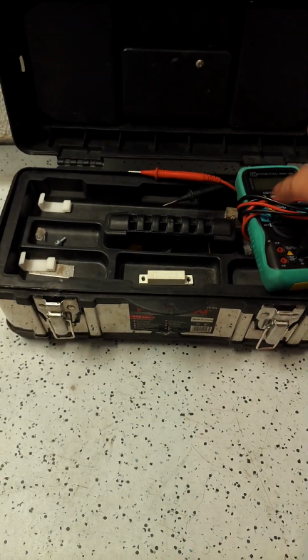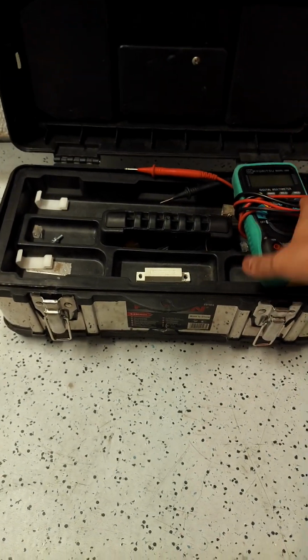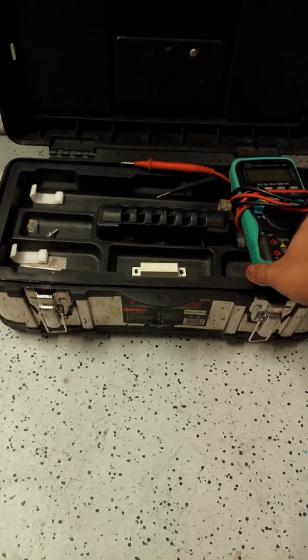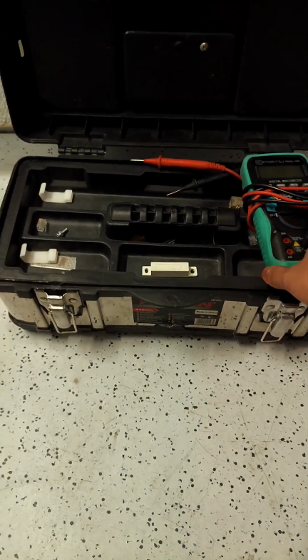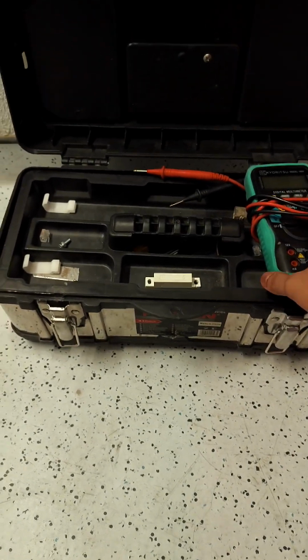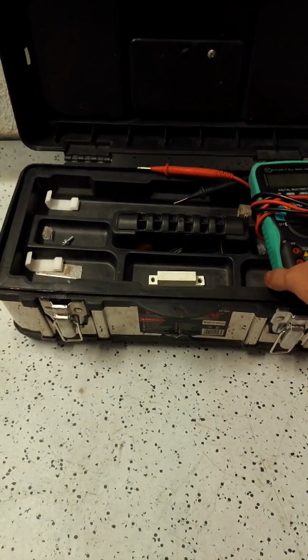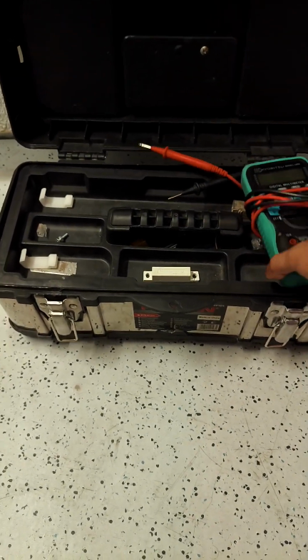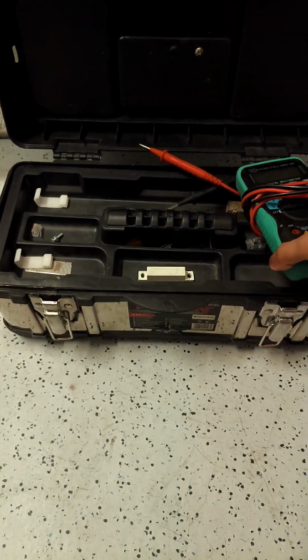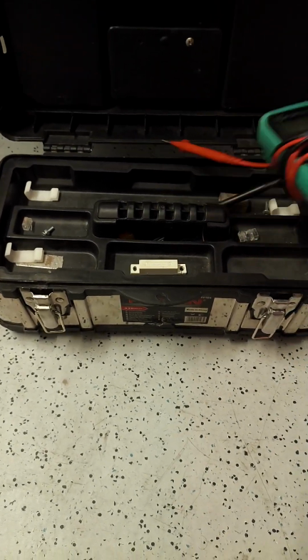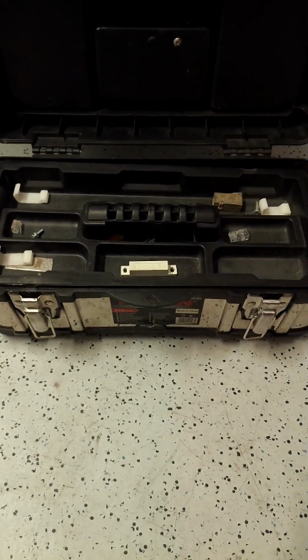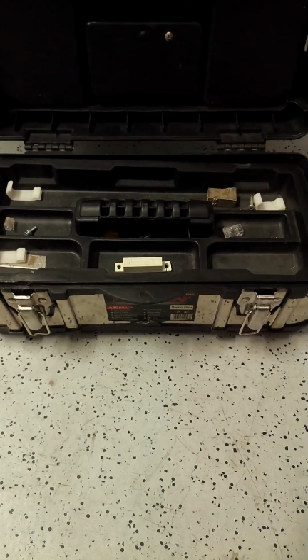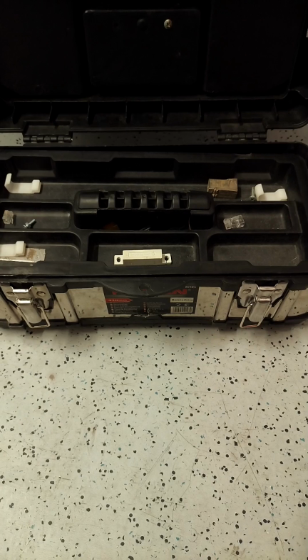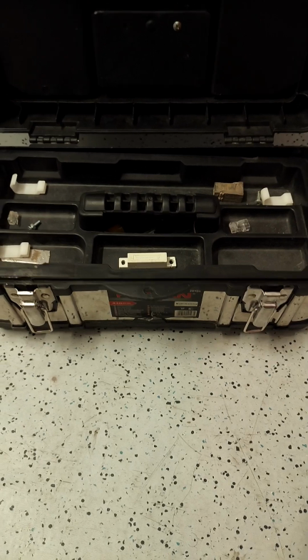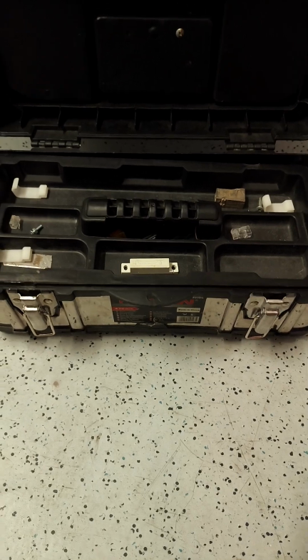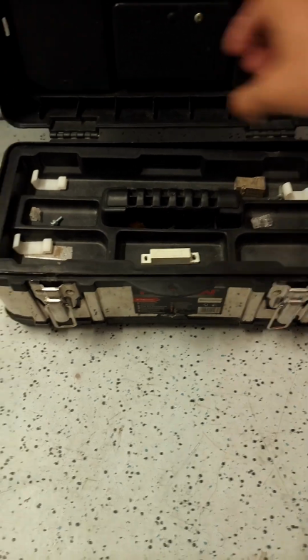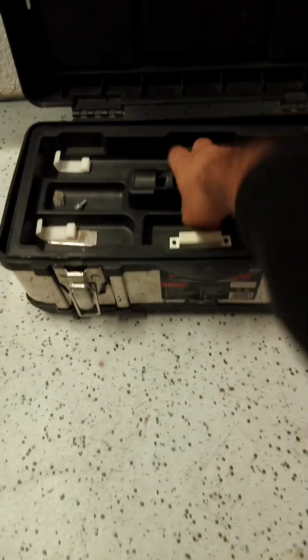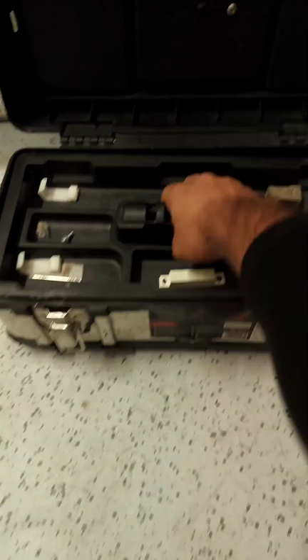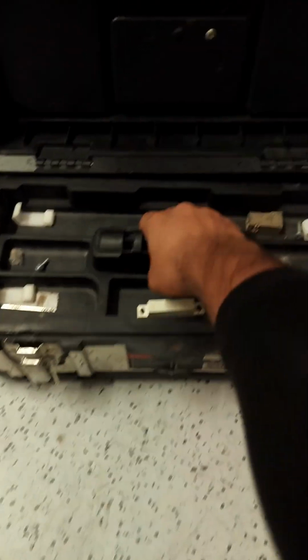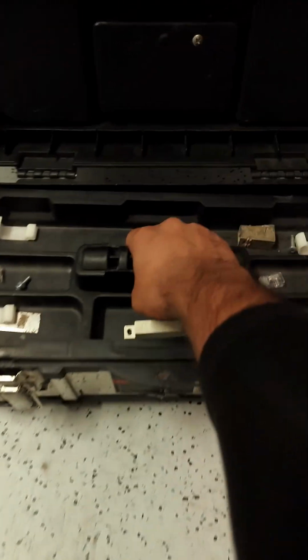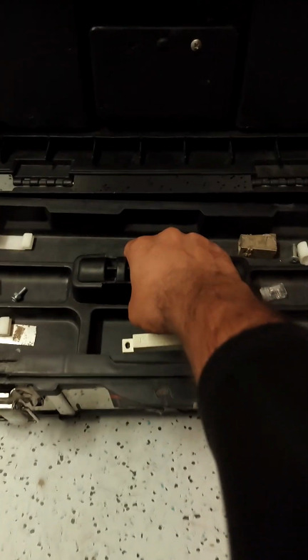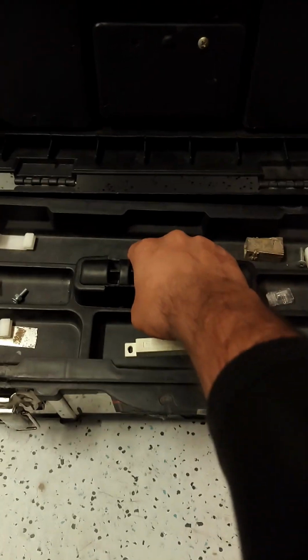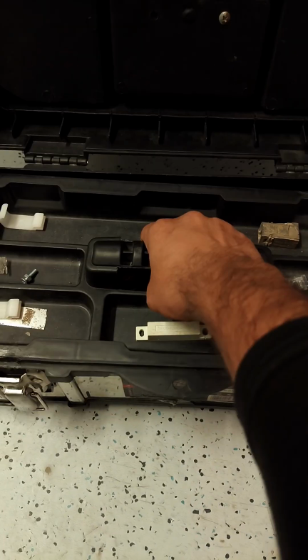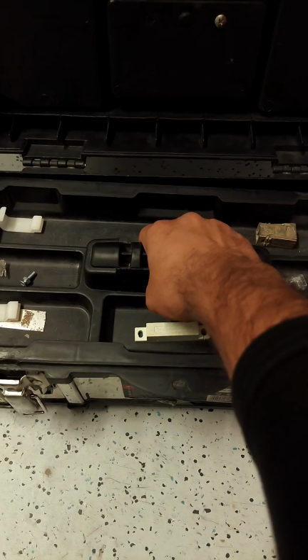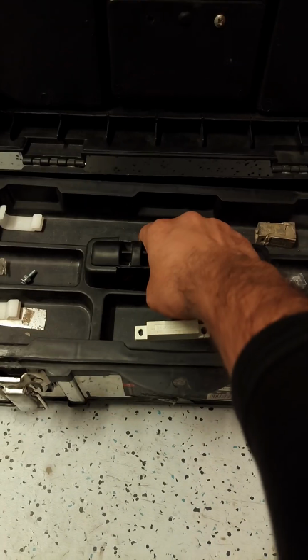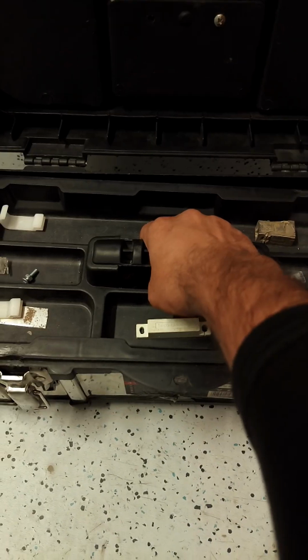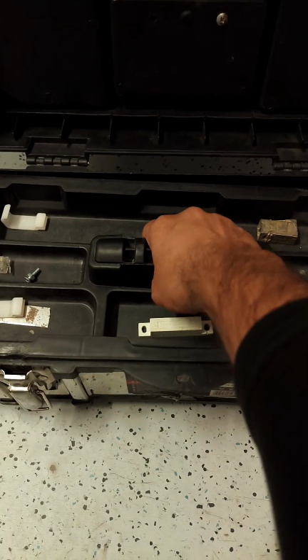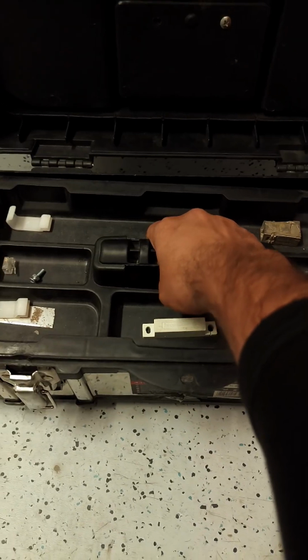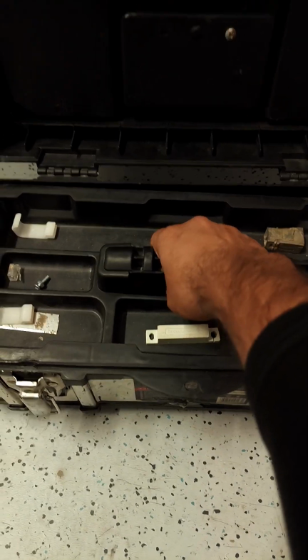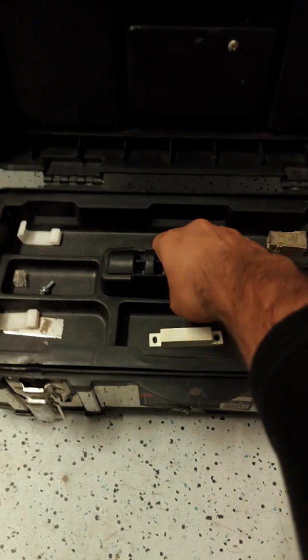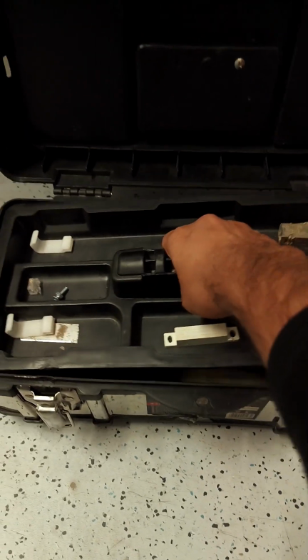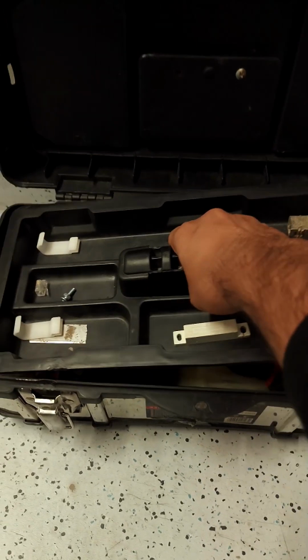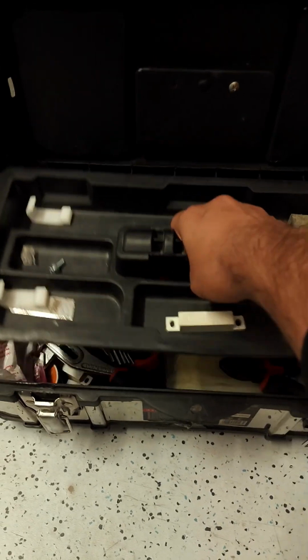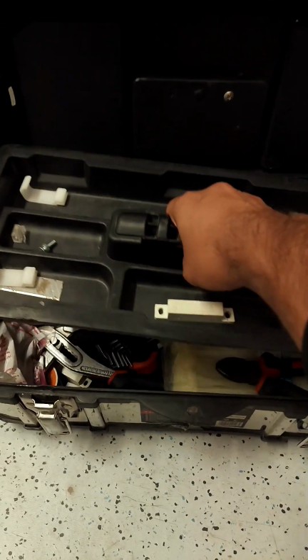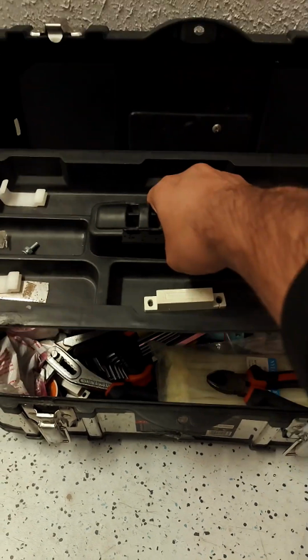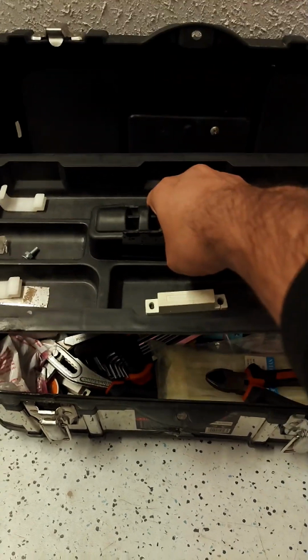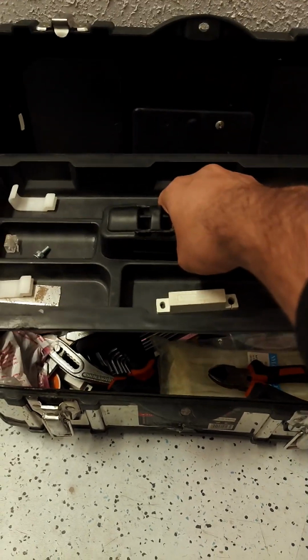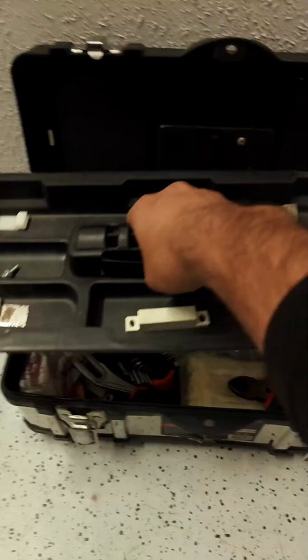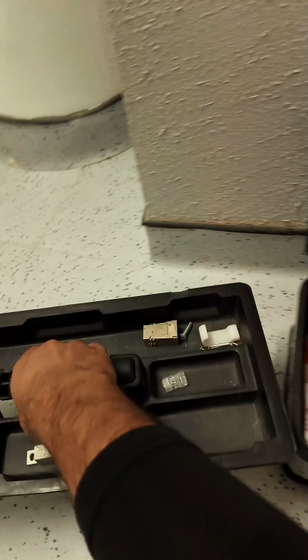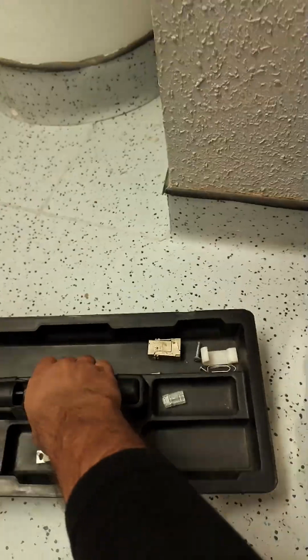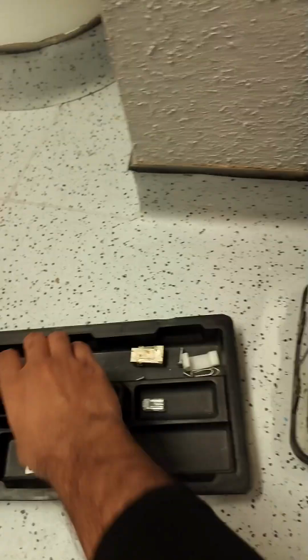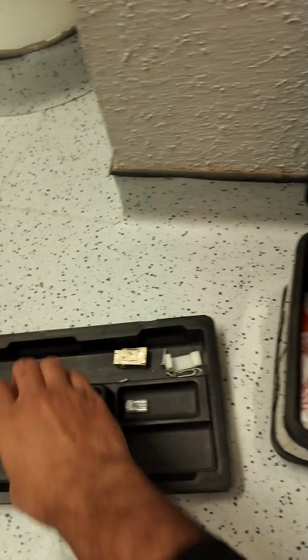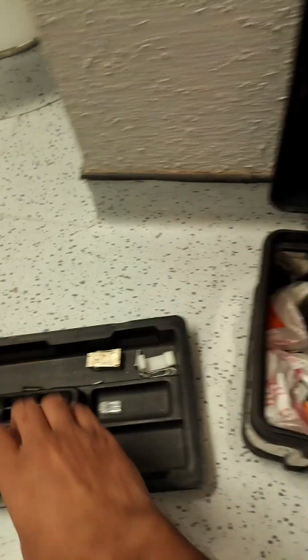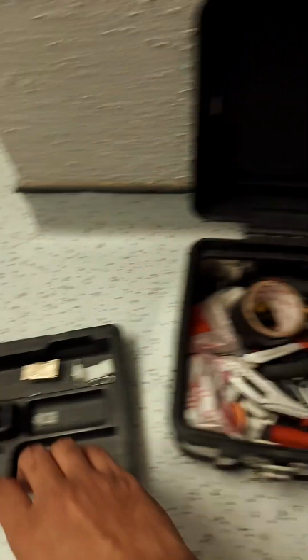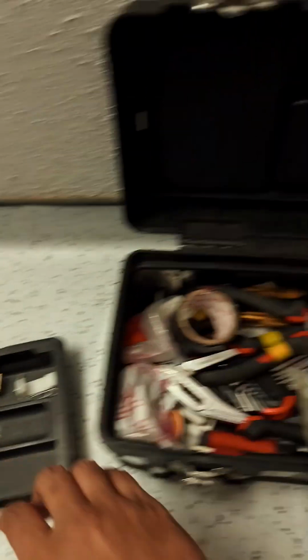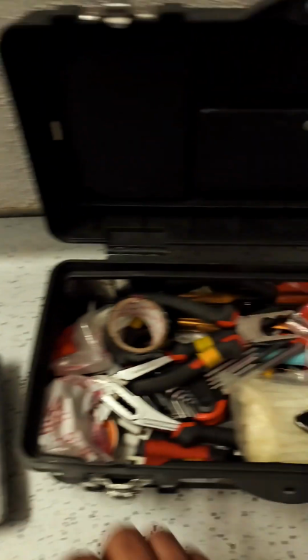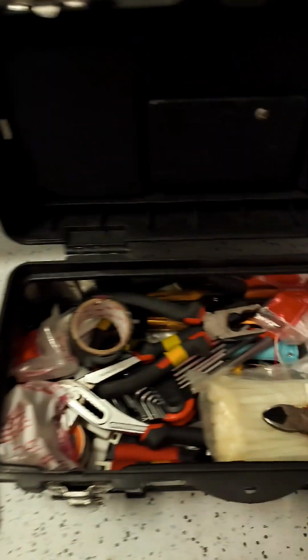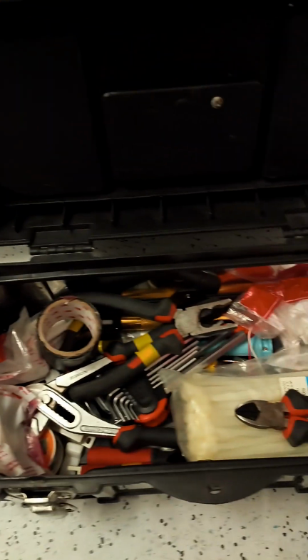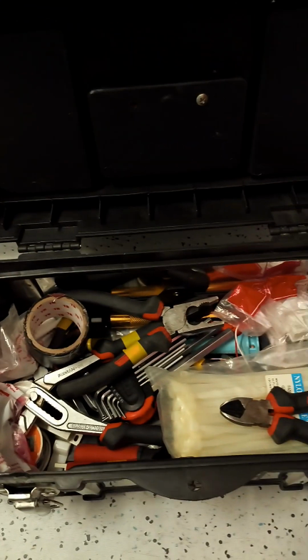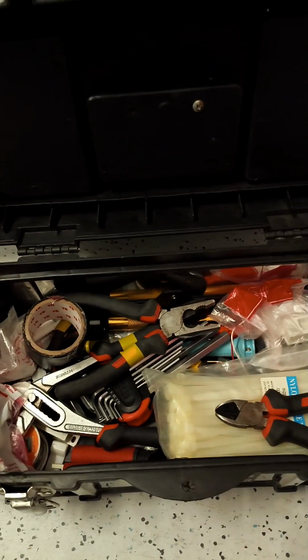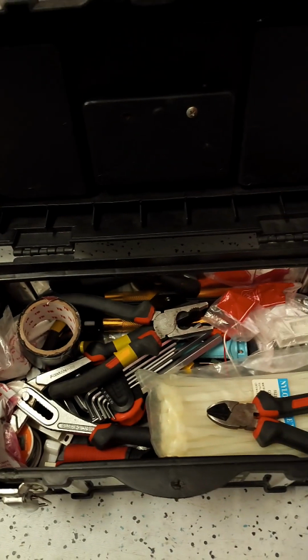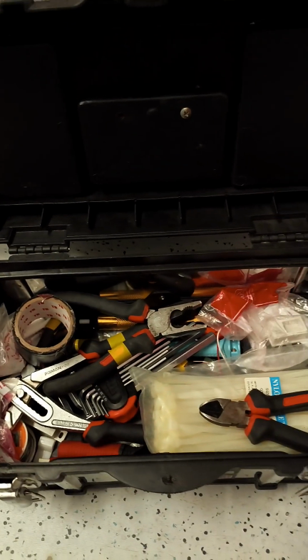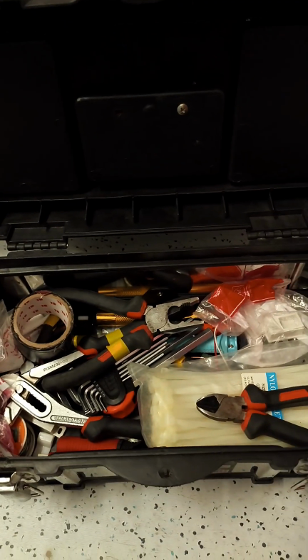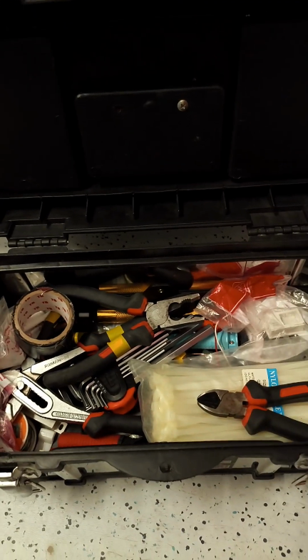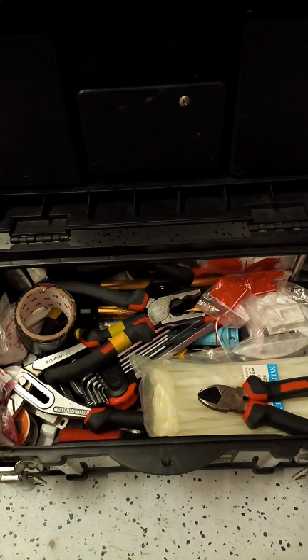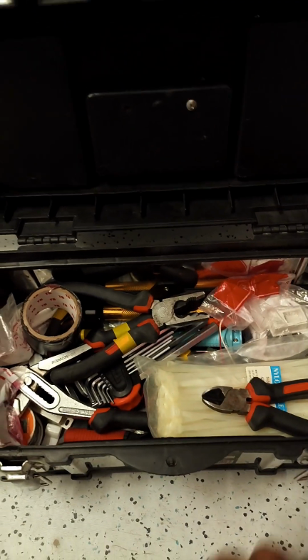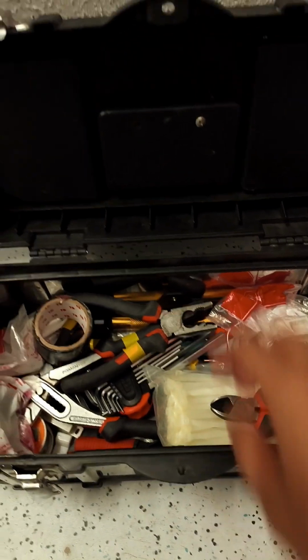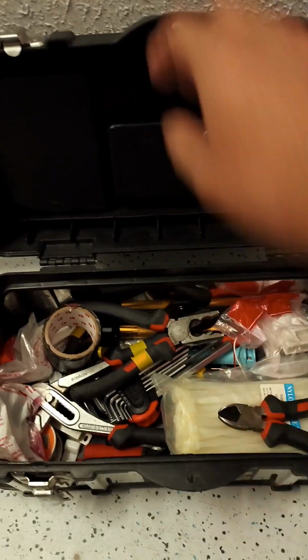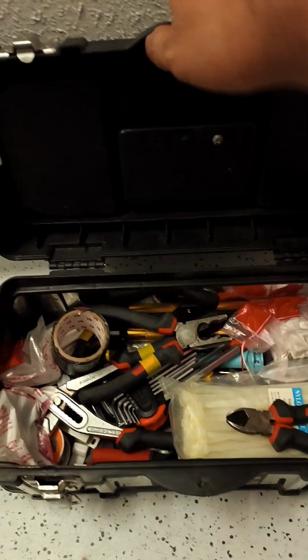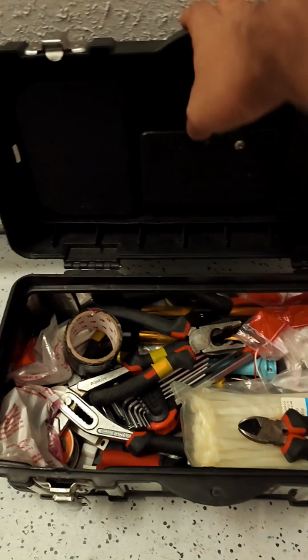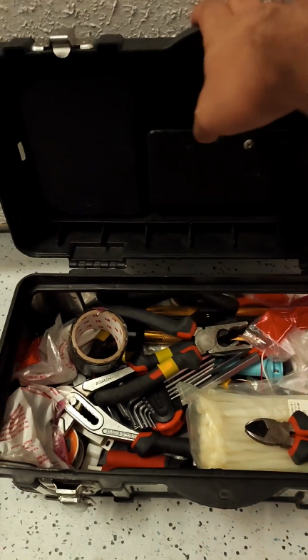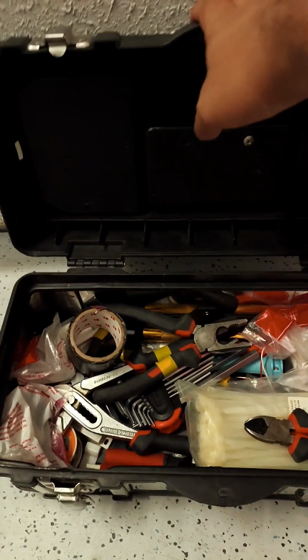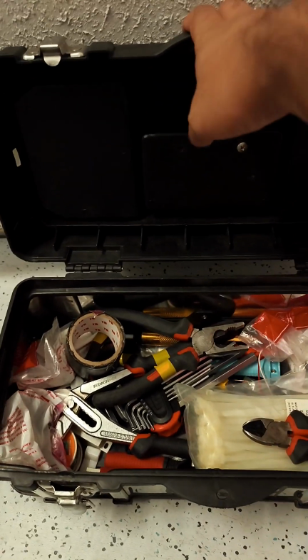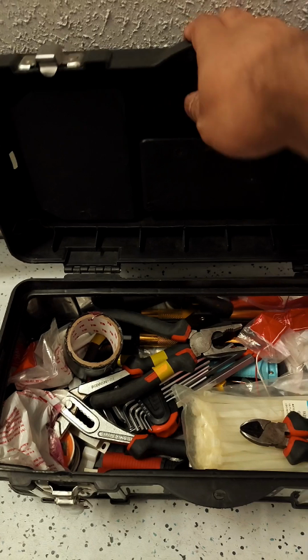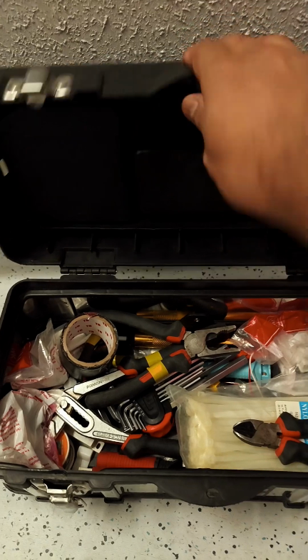Now you will take the essential tools to use for today's work. These are the tools that I used.